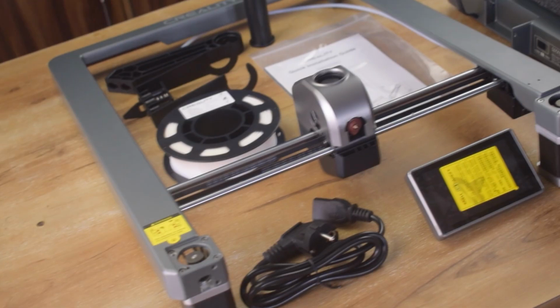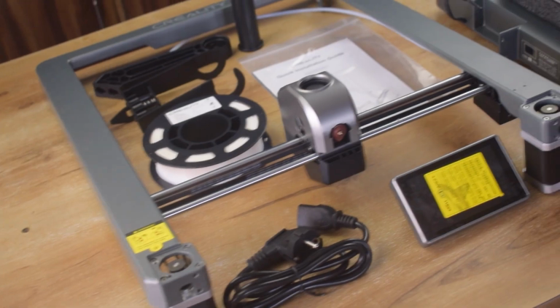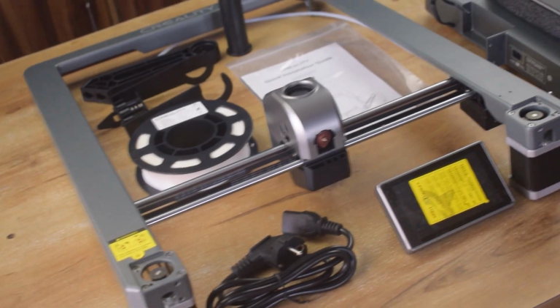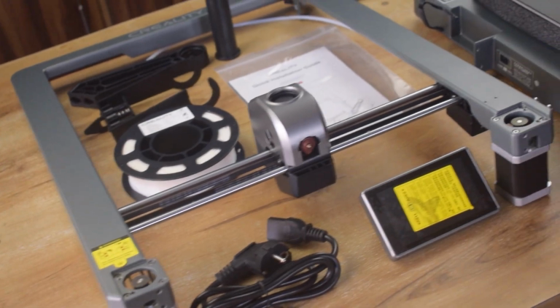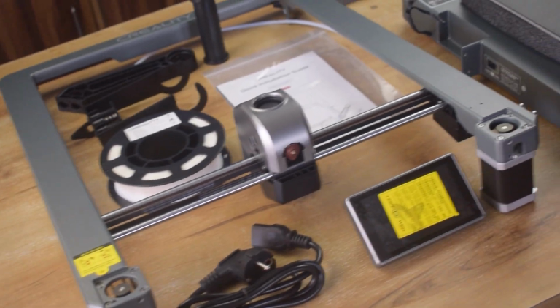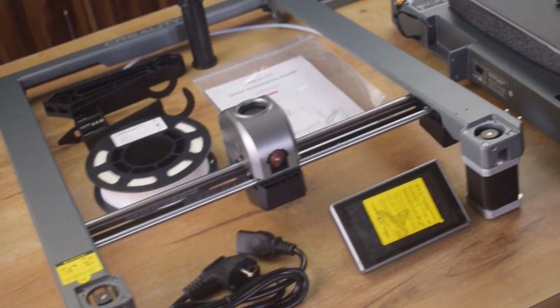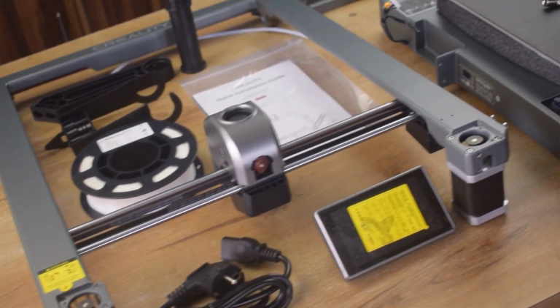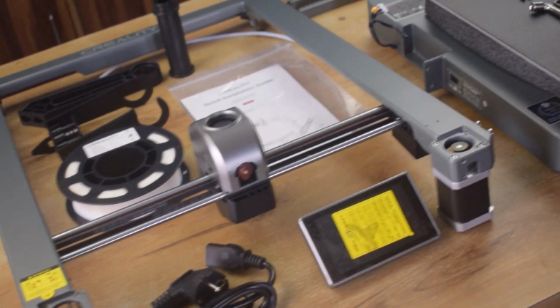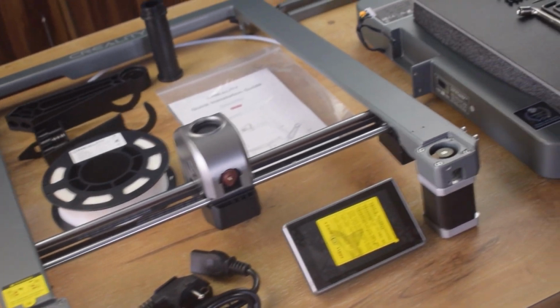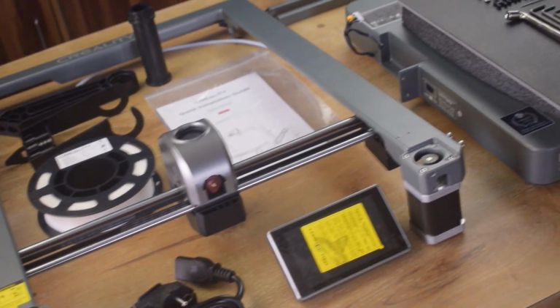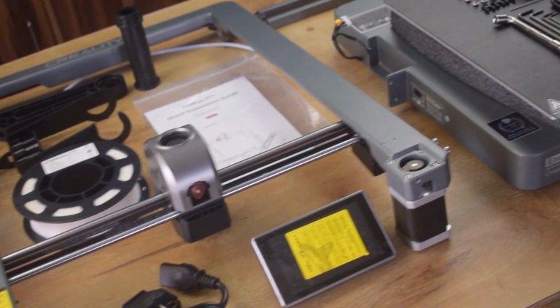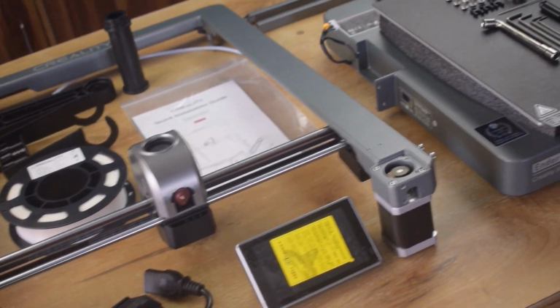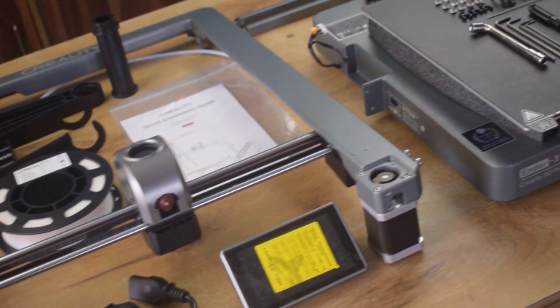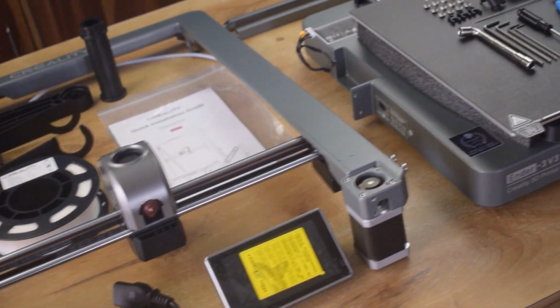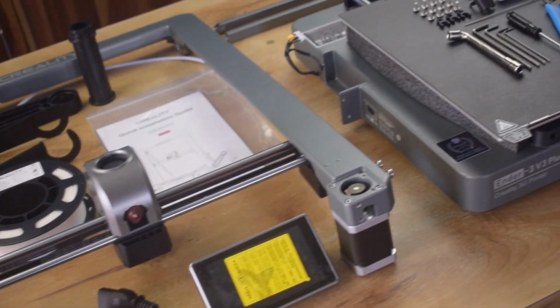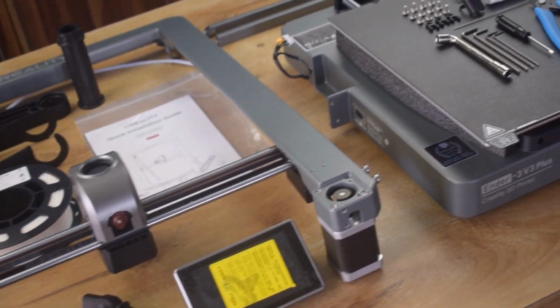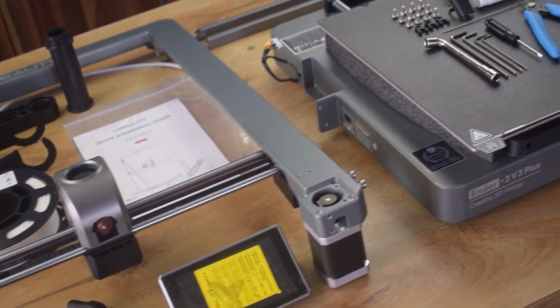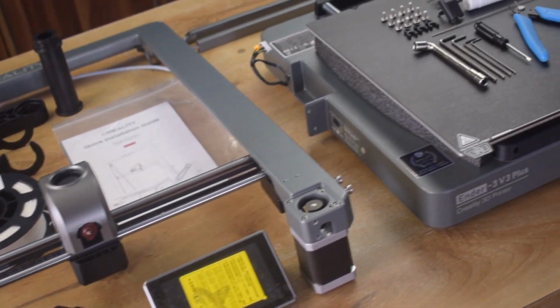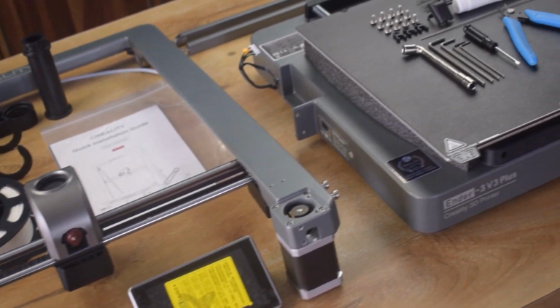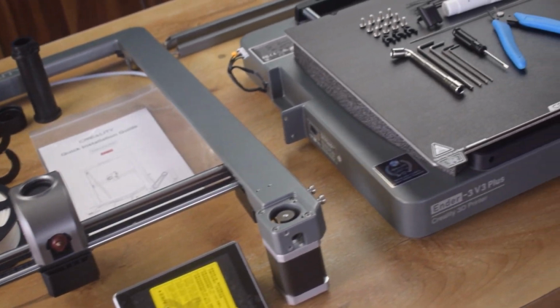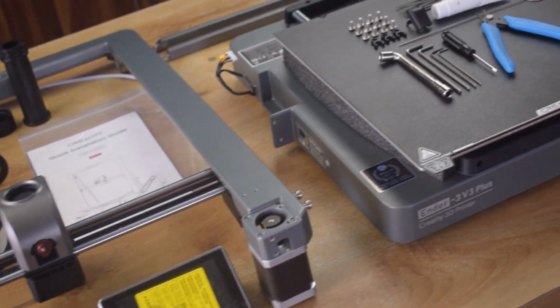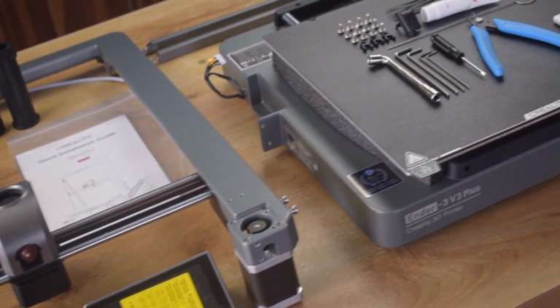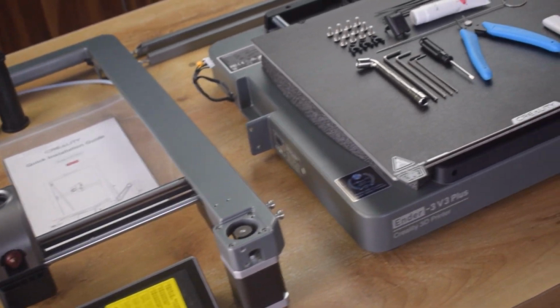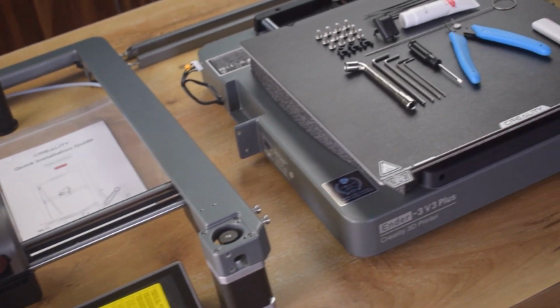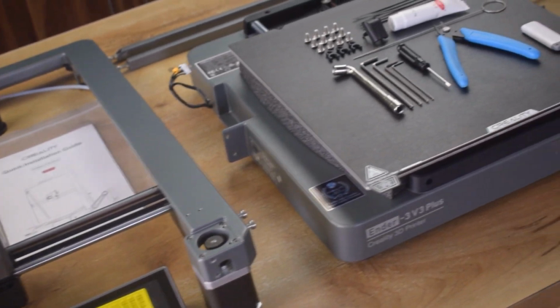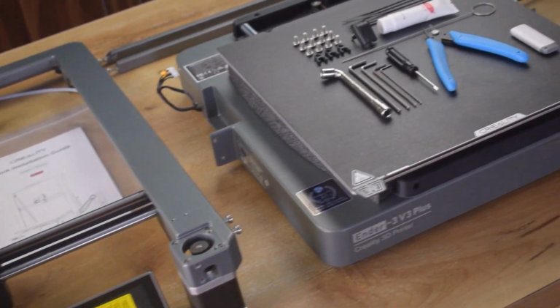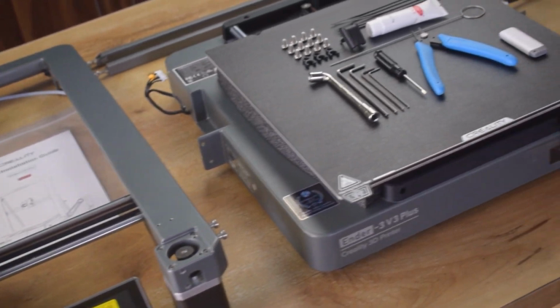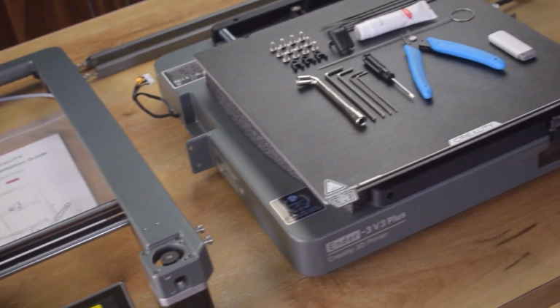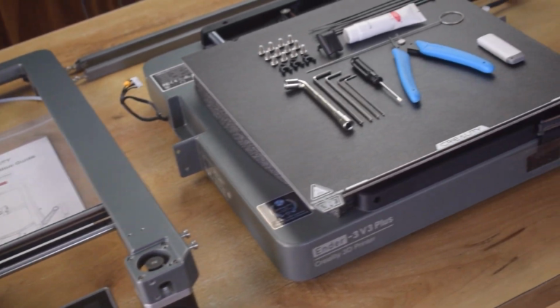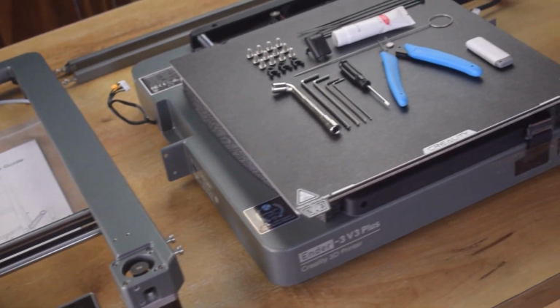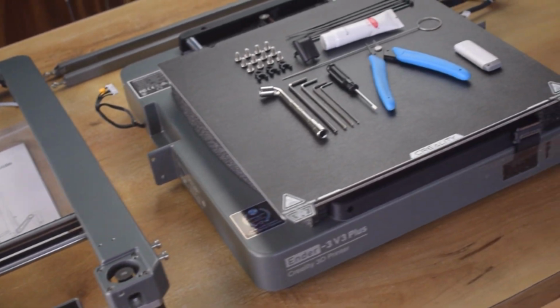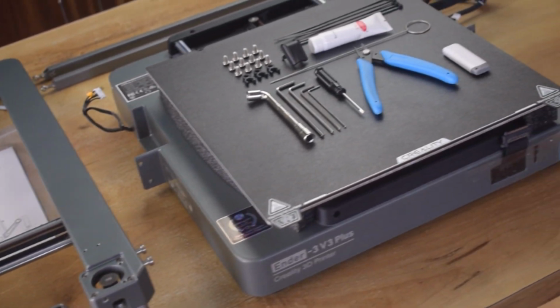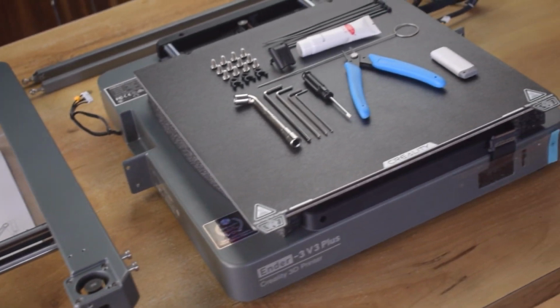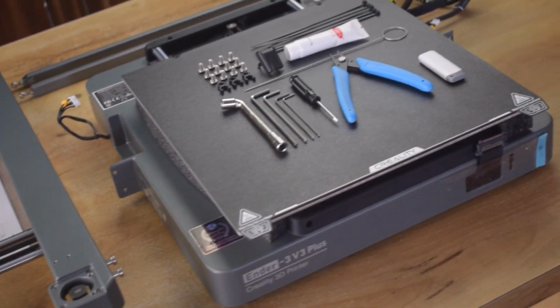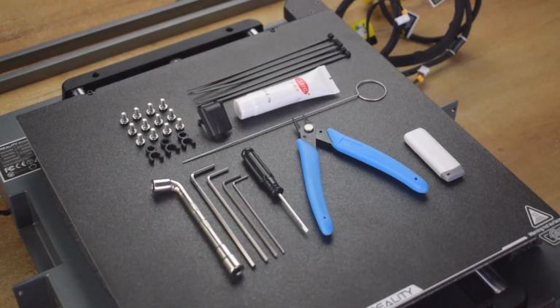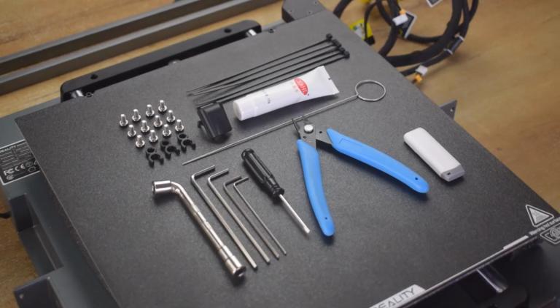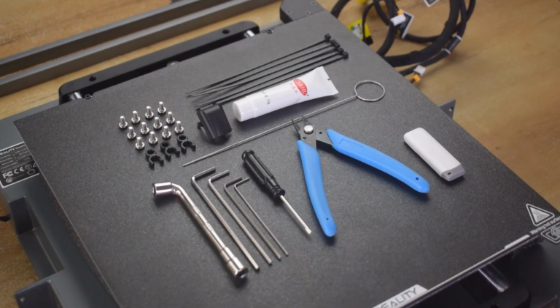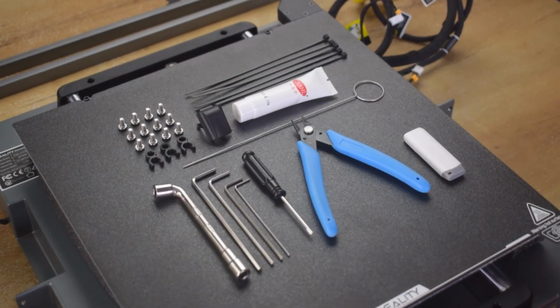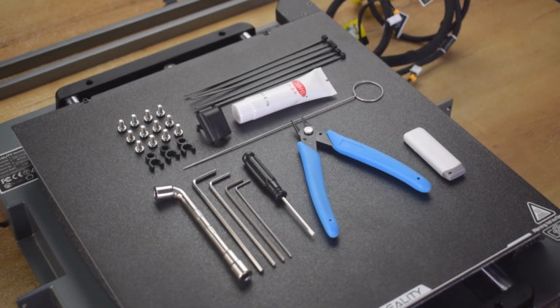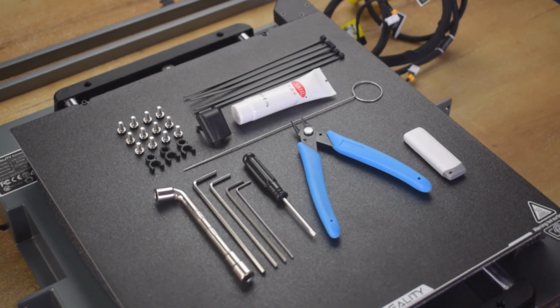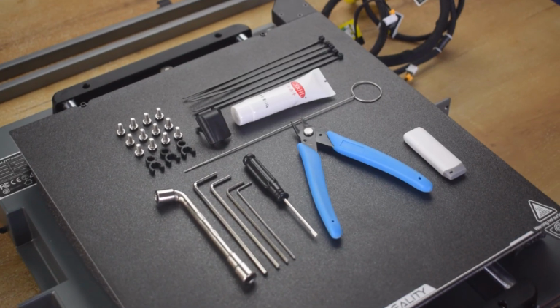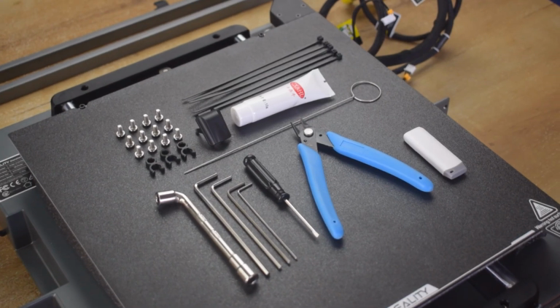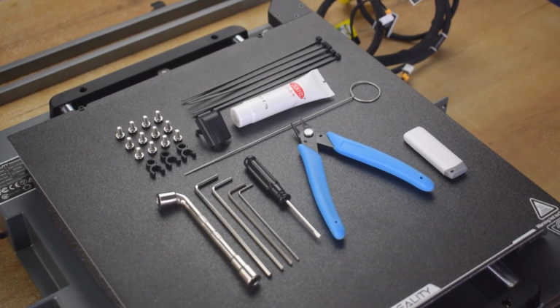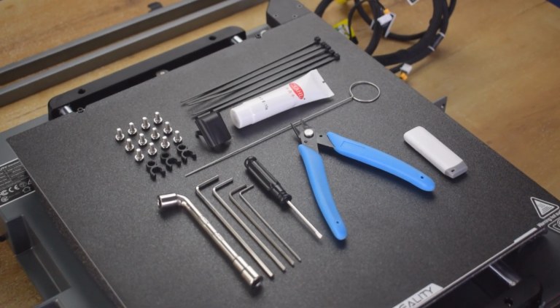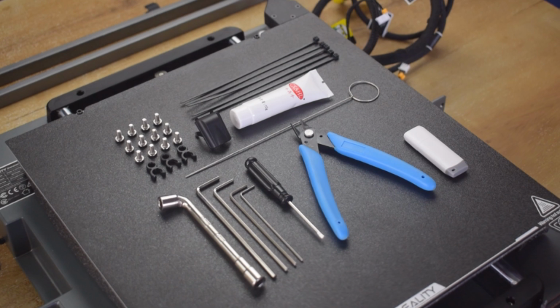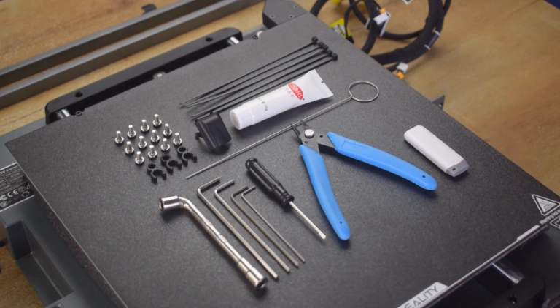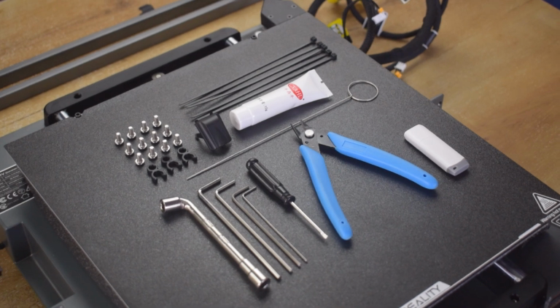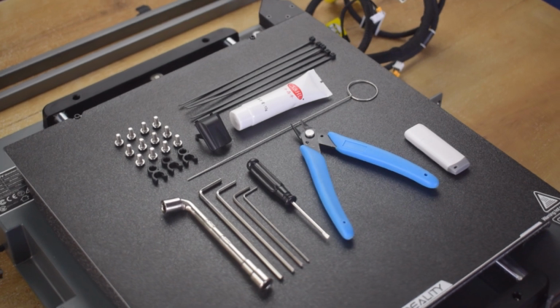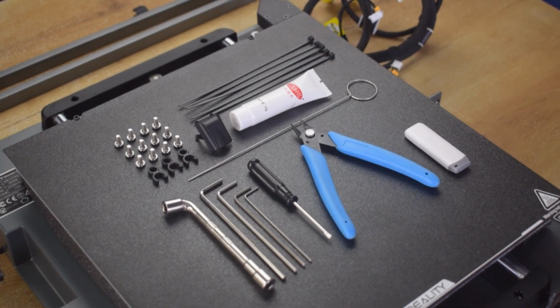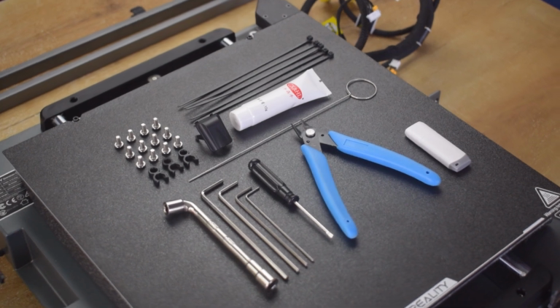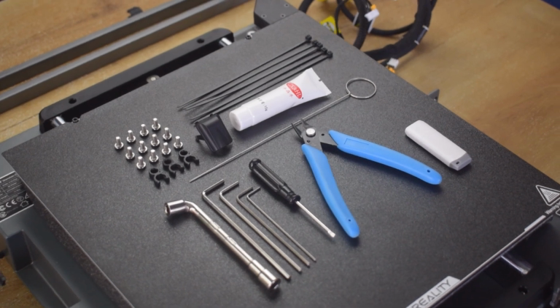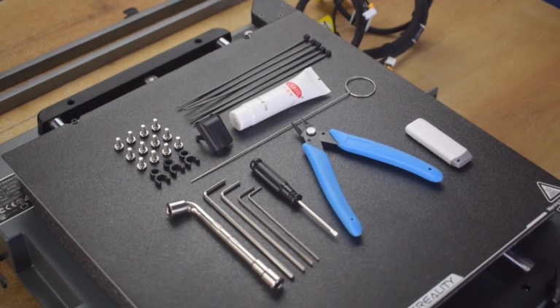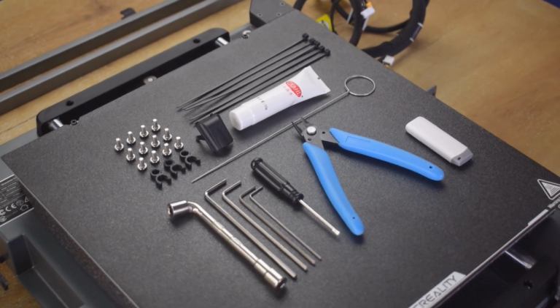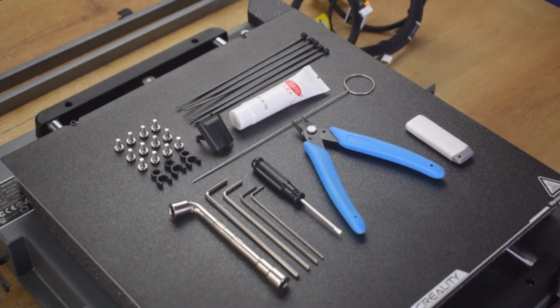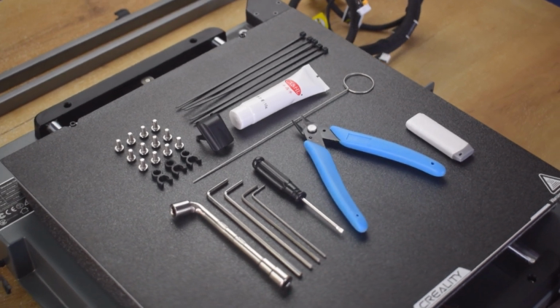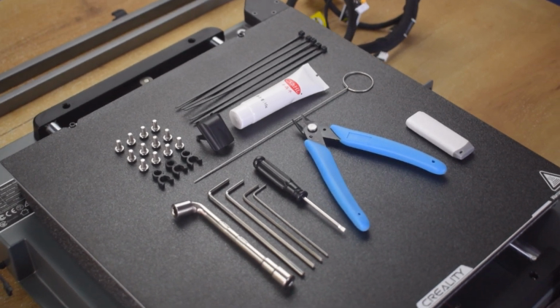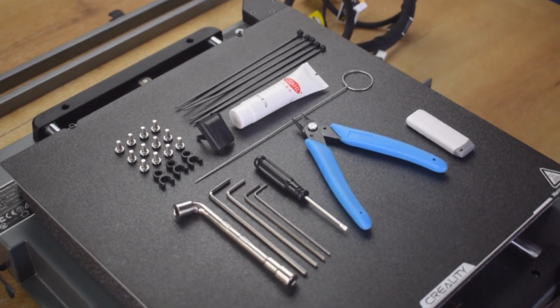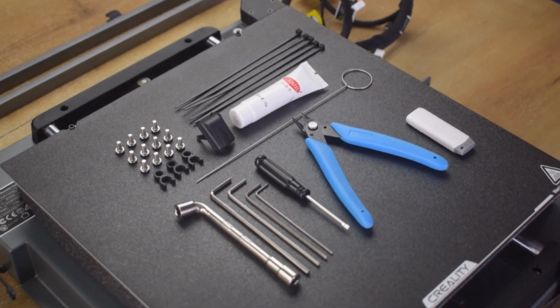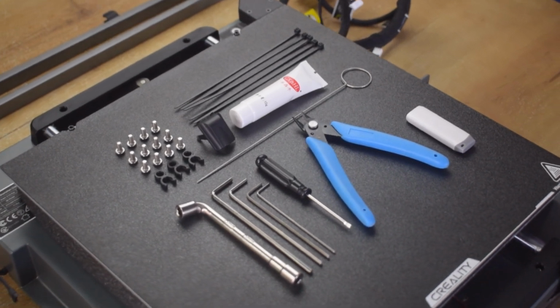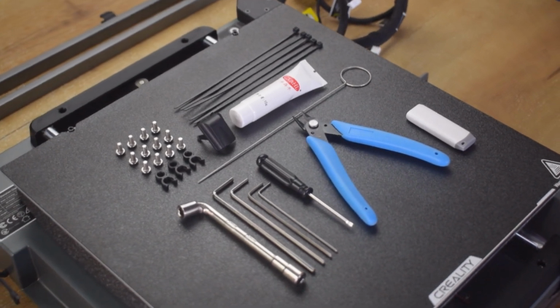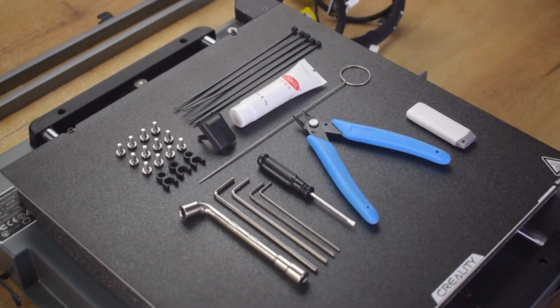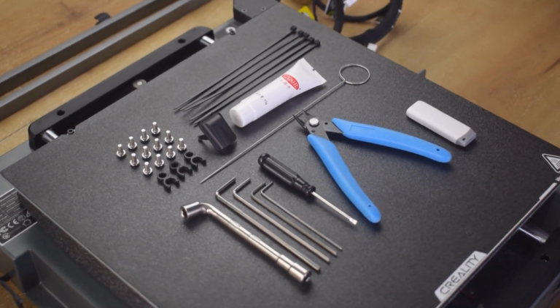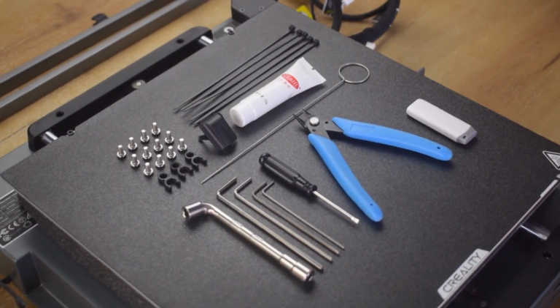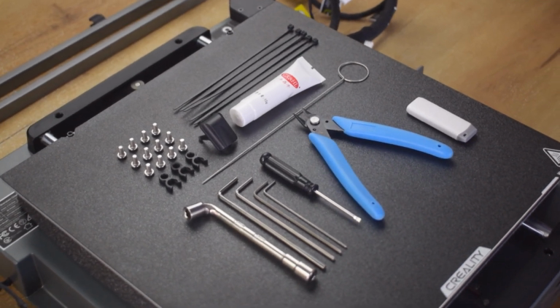Alright, so these are the parts that we got in the box. The printer is highly preassembled, so it will take only a few minutes to fully assemble.